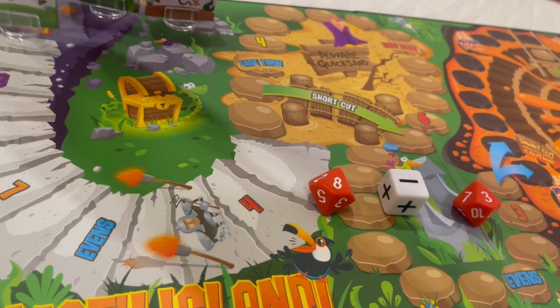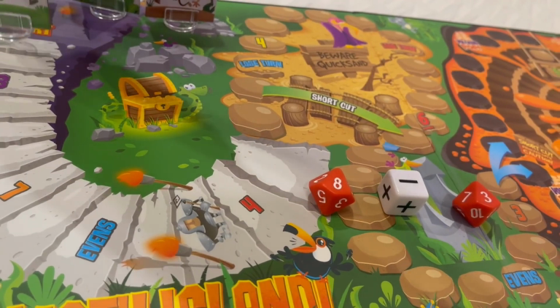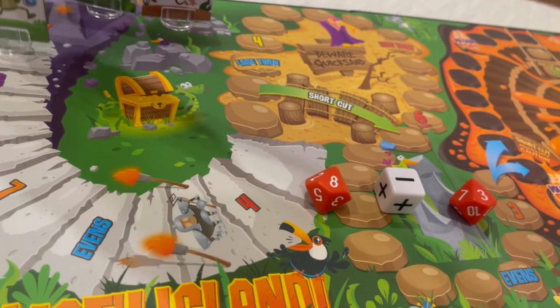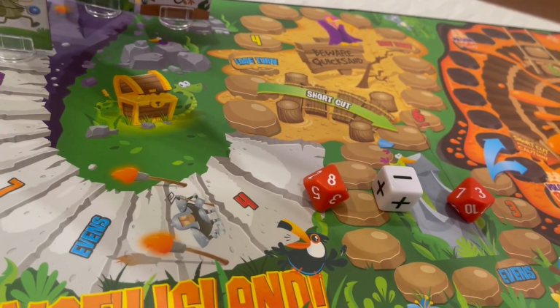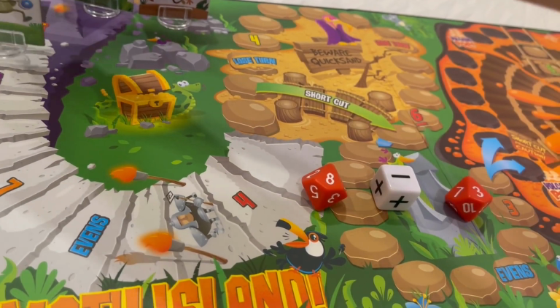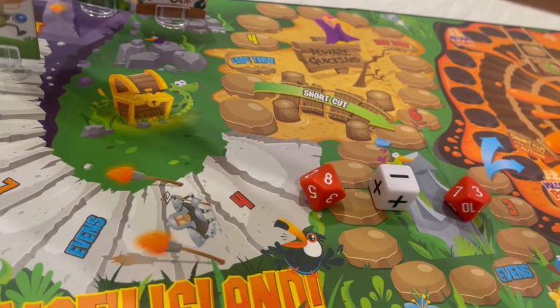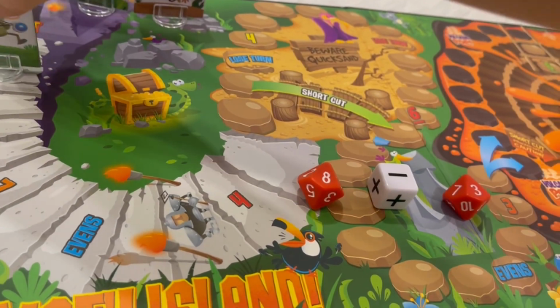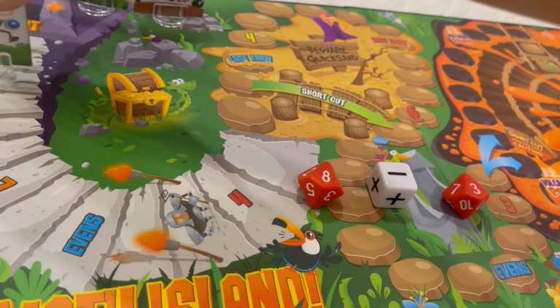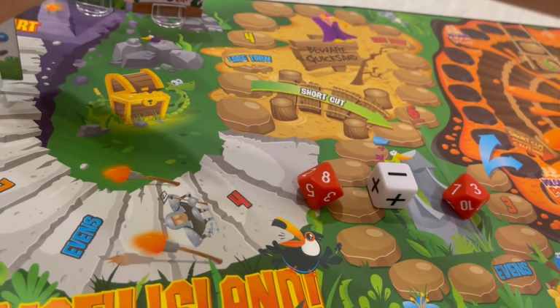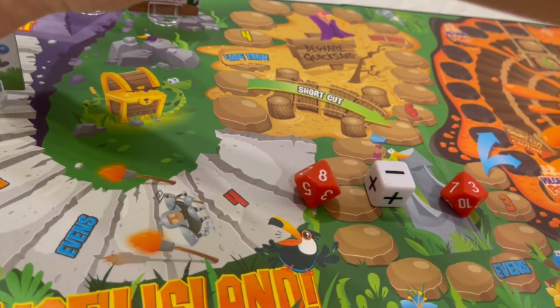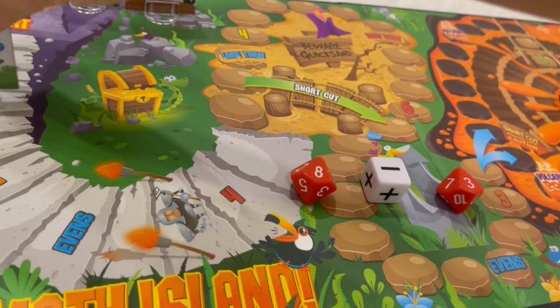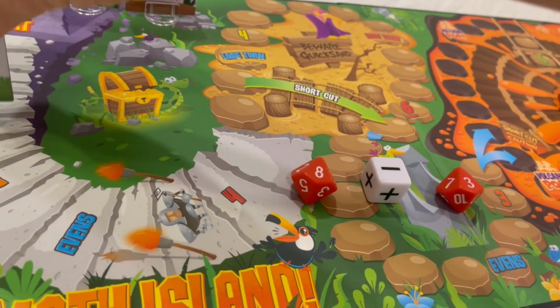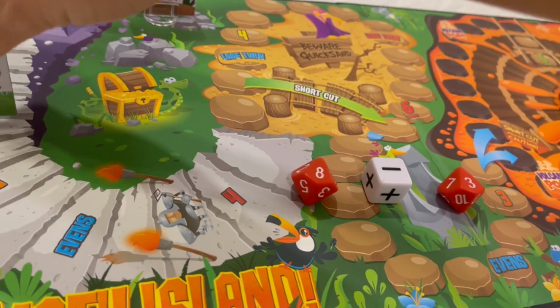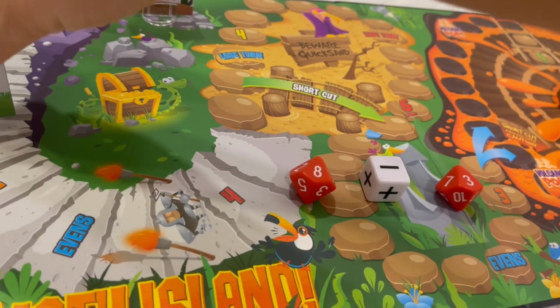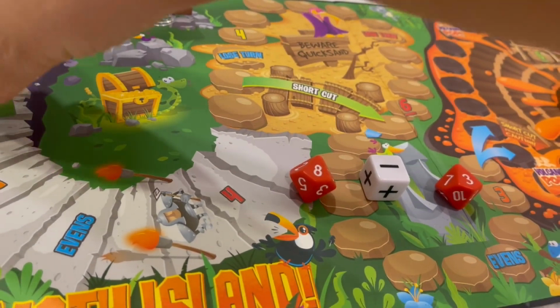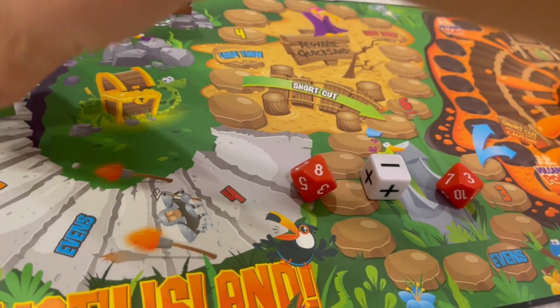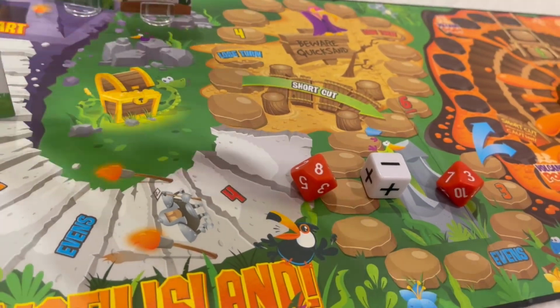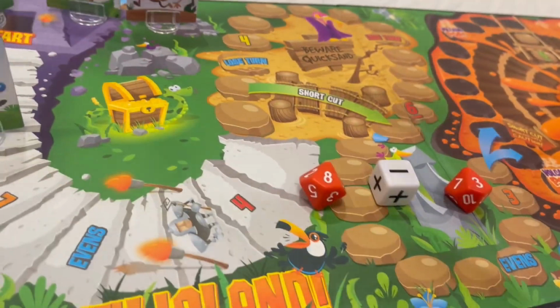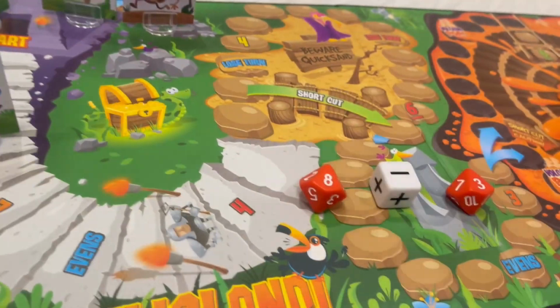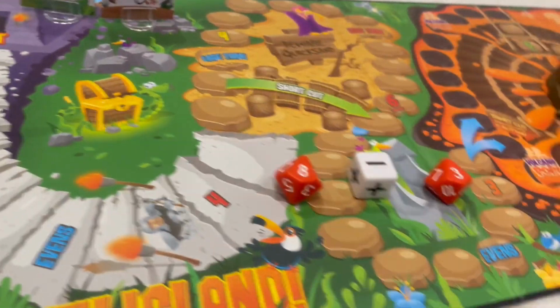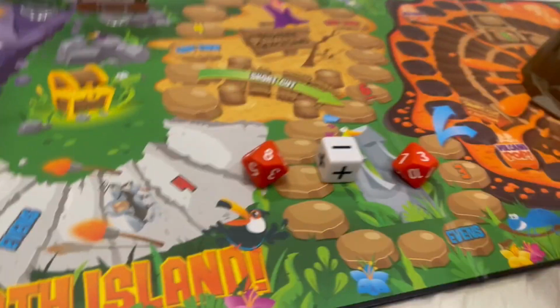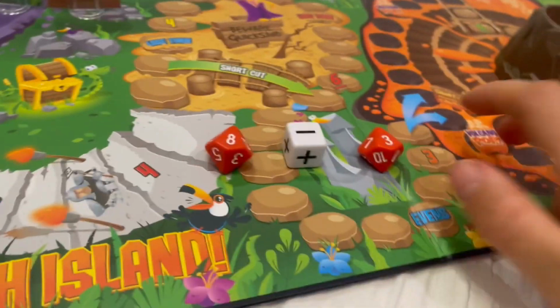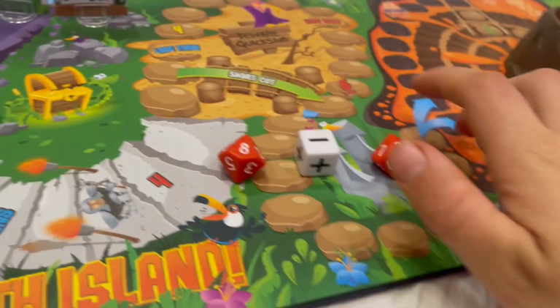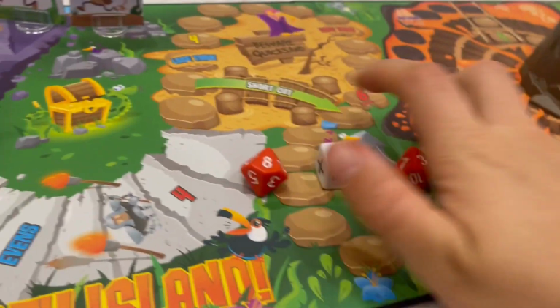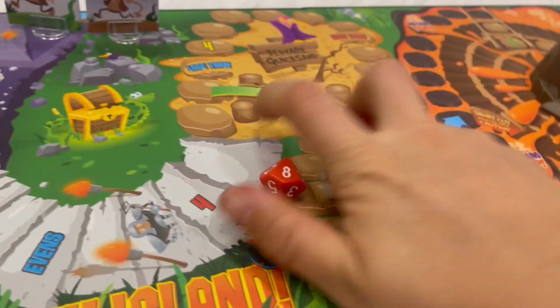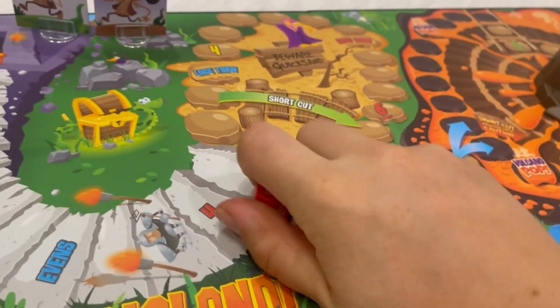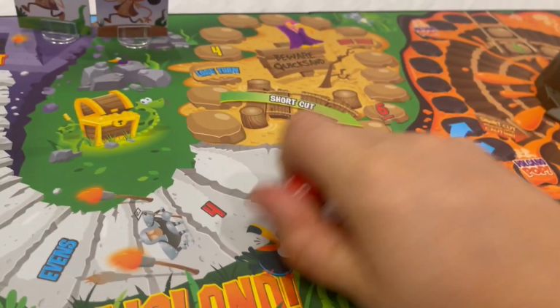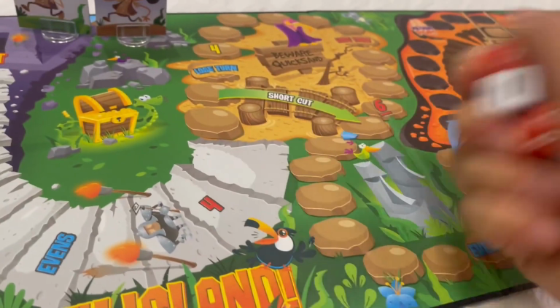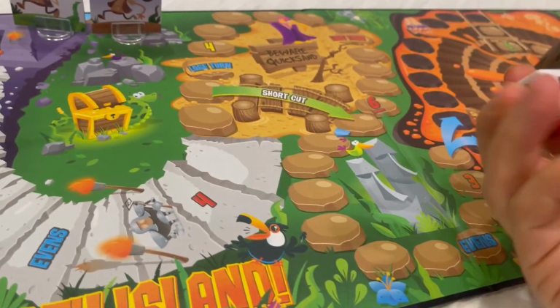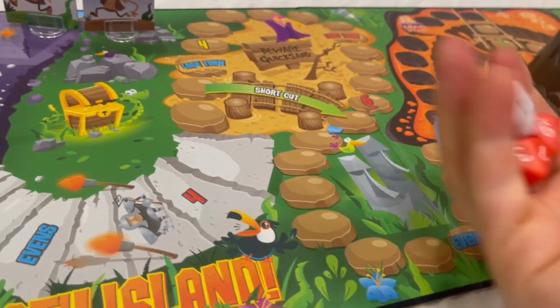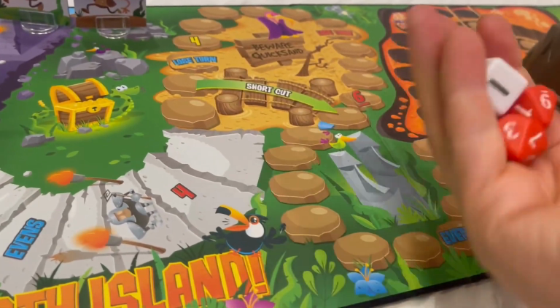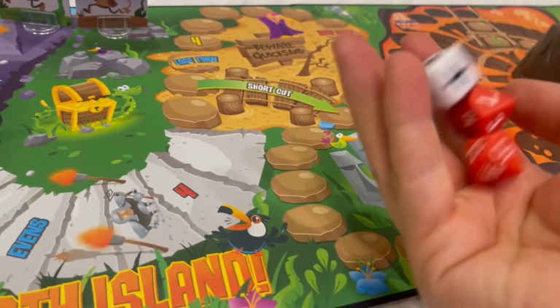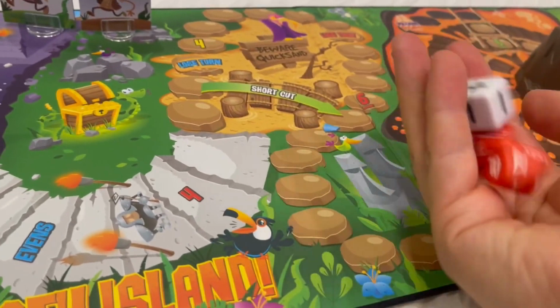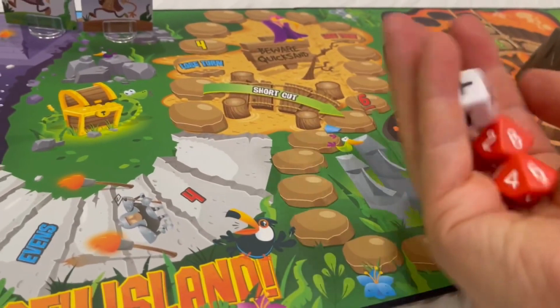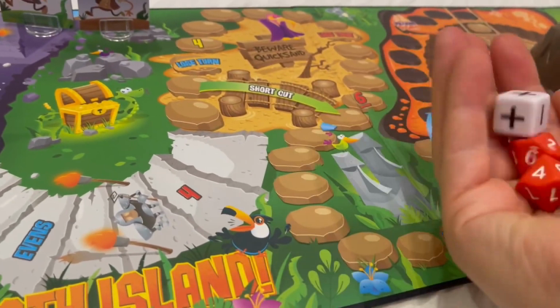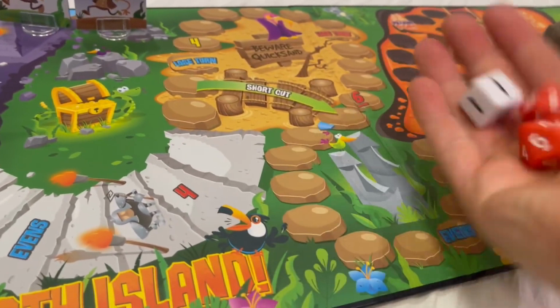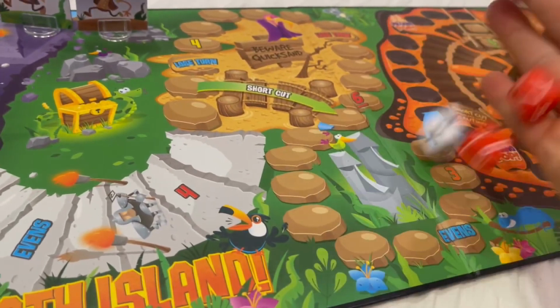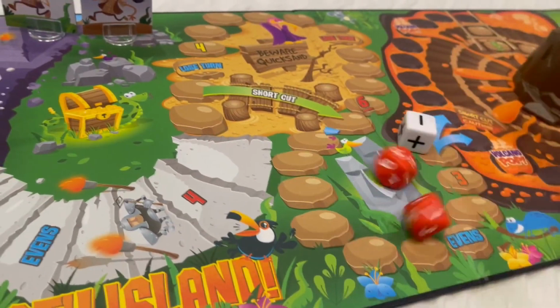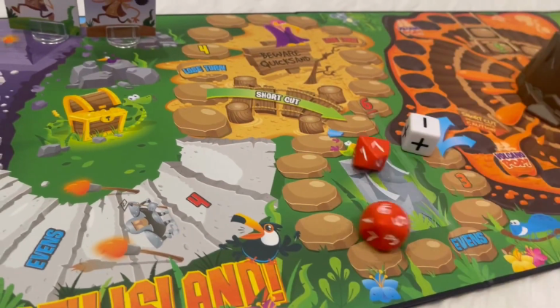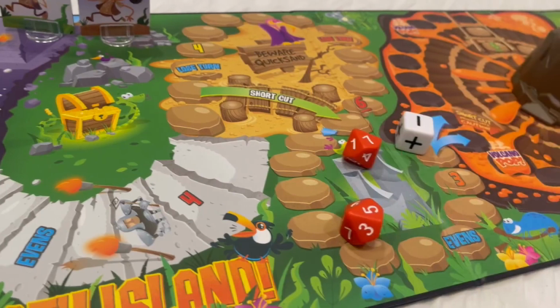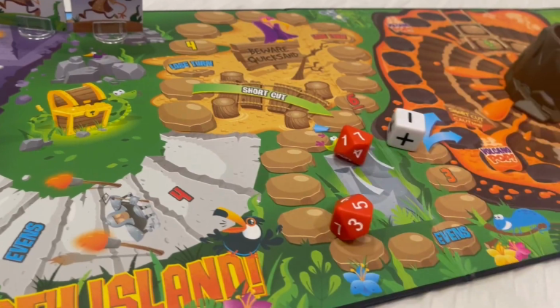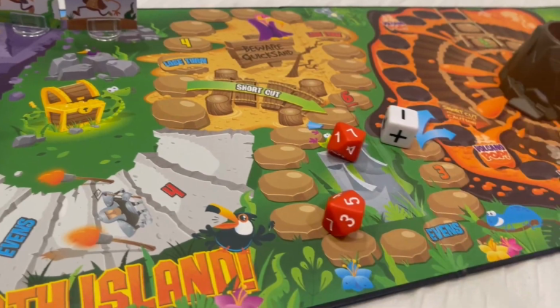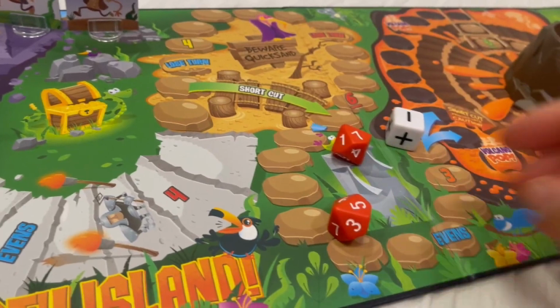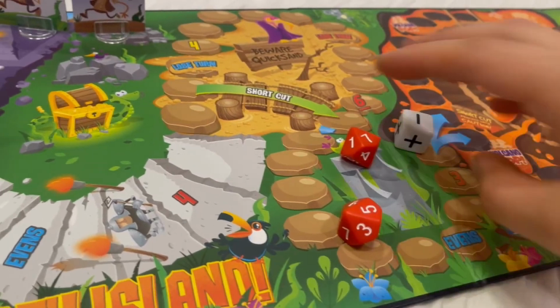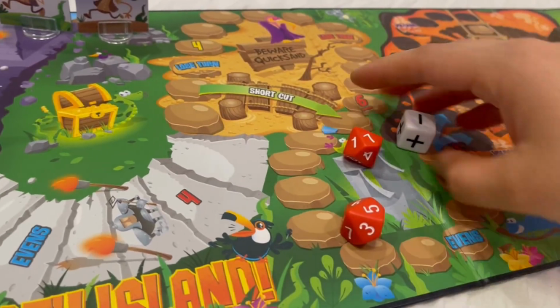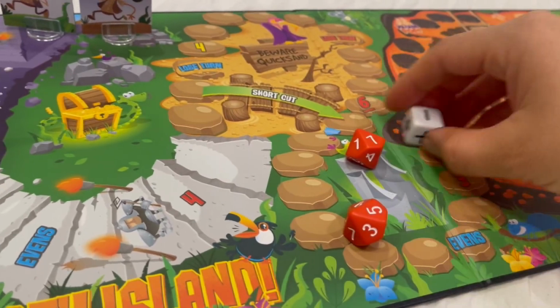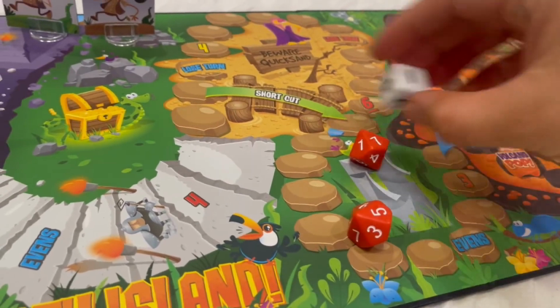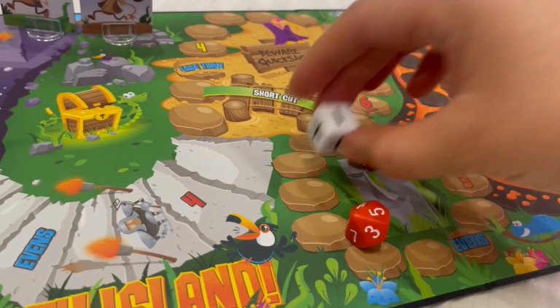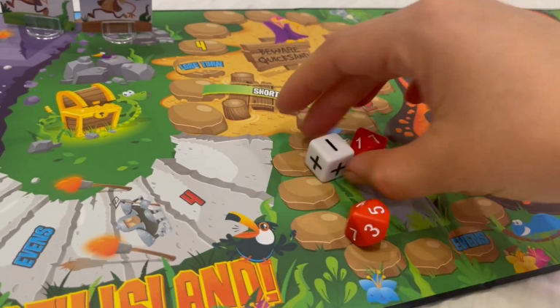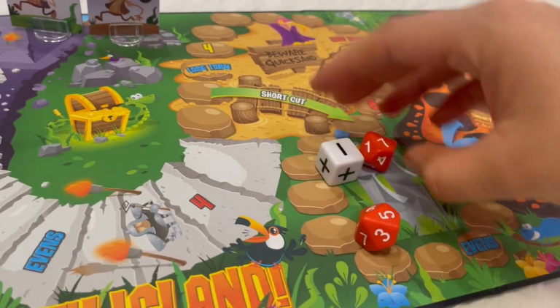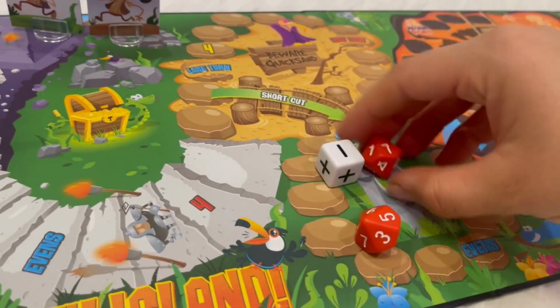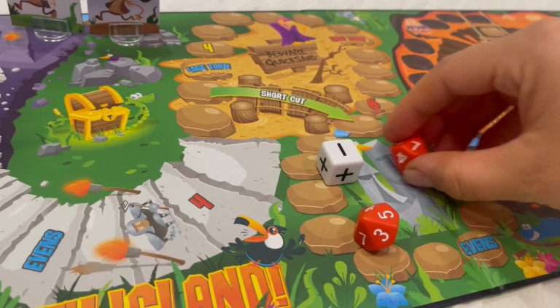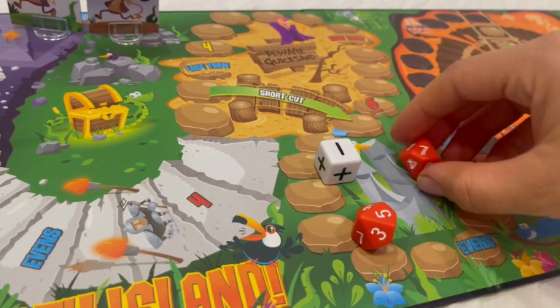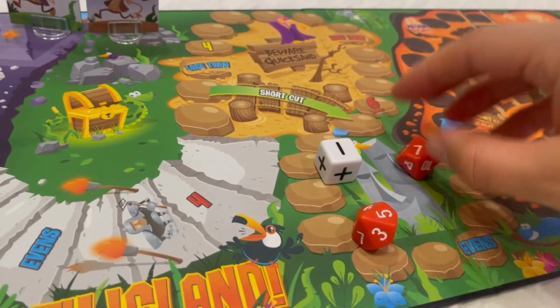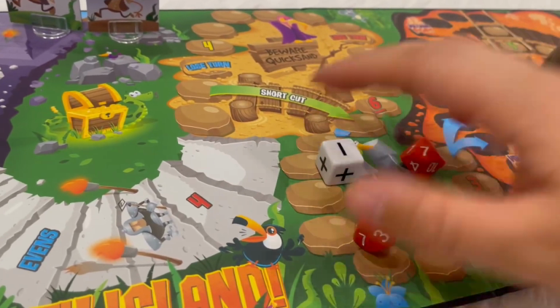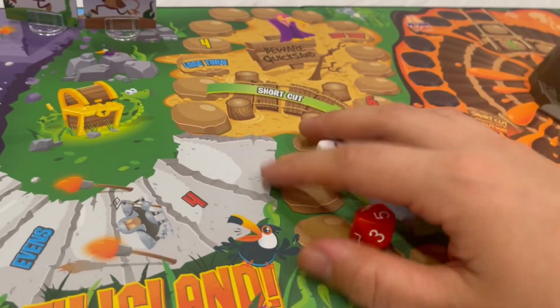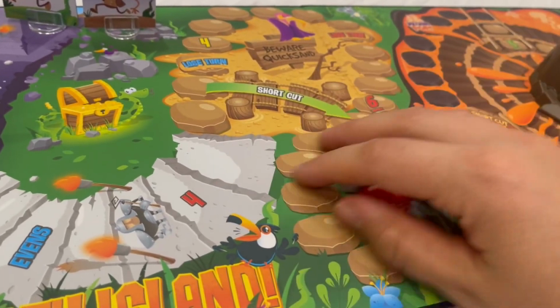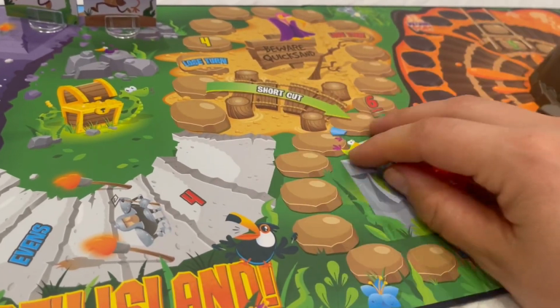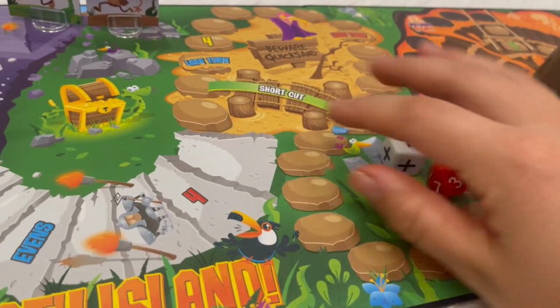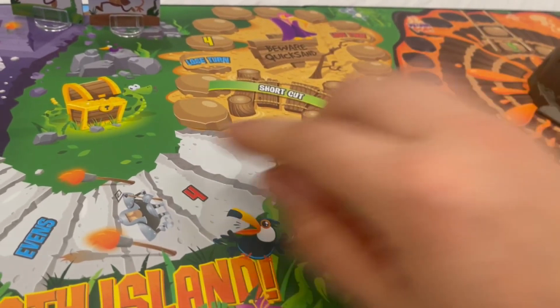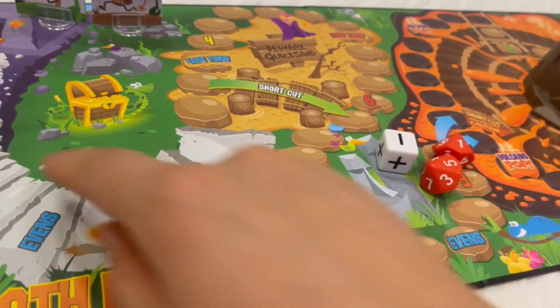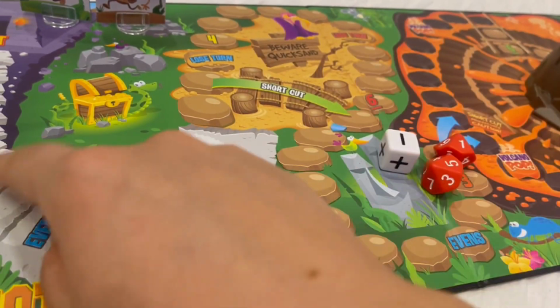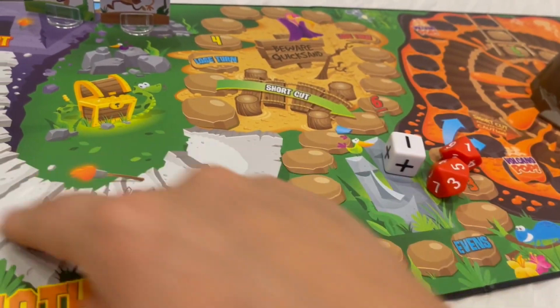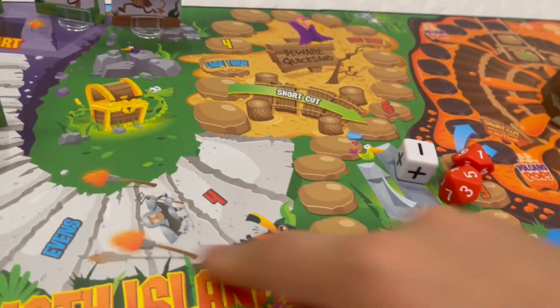Eight minus three equals five, so you go five spaces — one, two, three, four, five. Then the next person will go and you keep going and you keep doing the game.